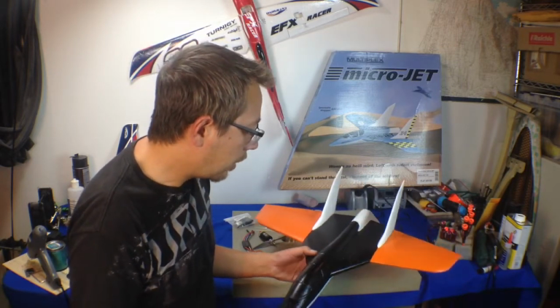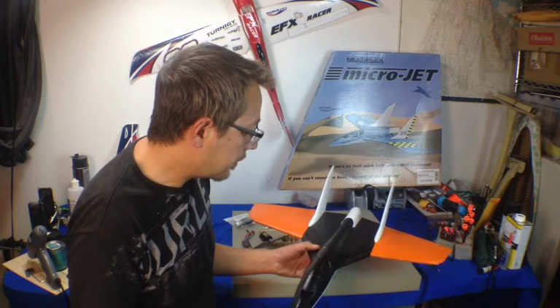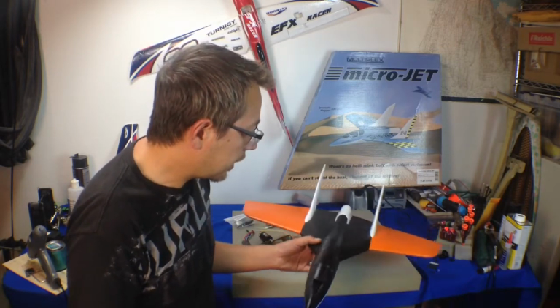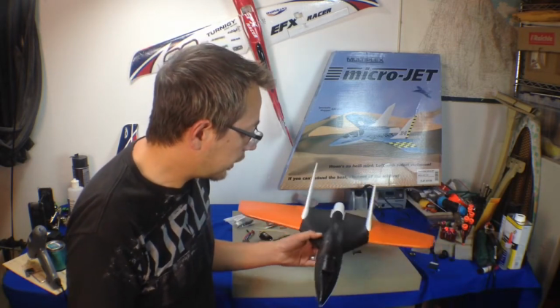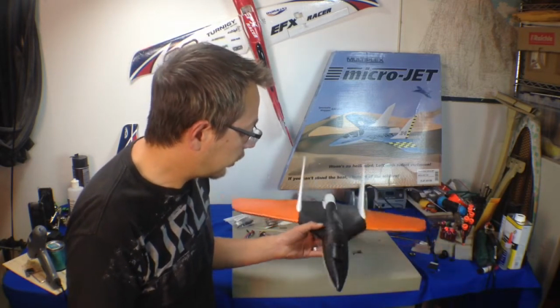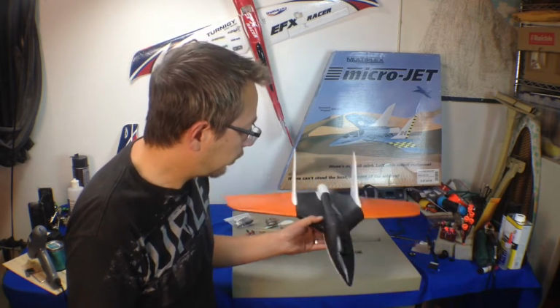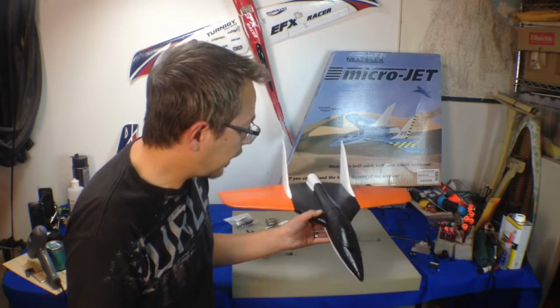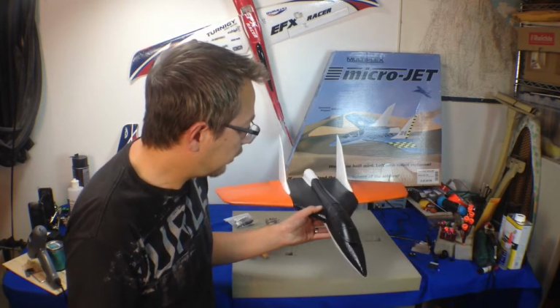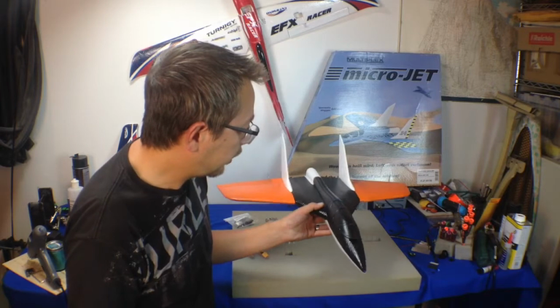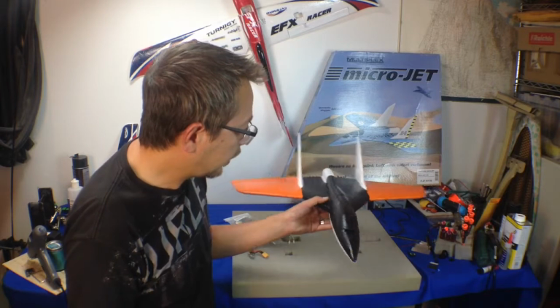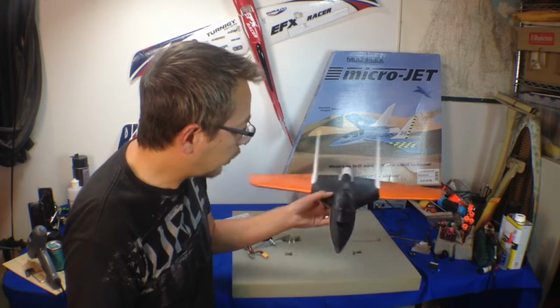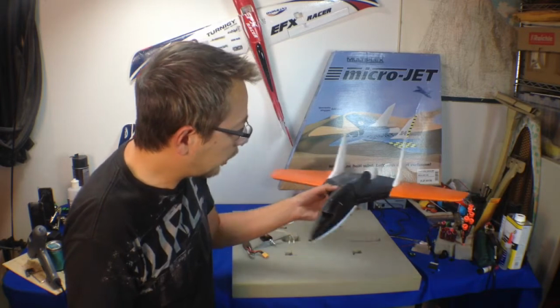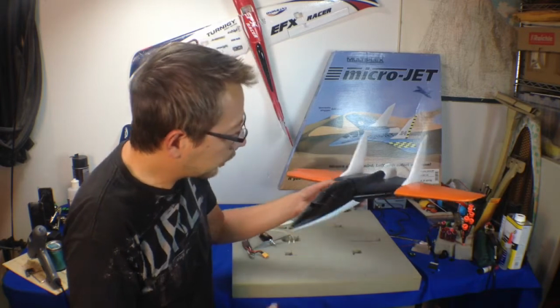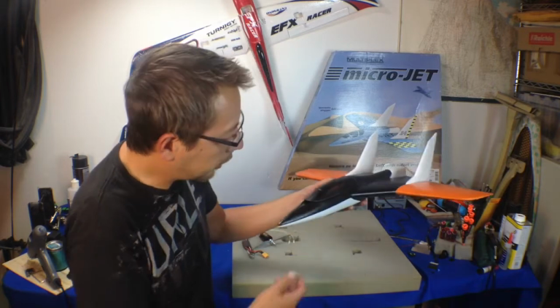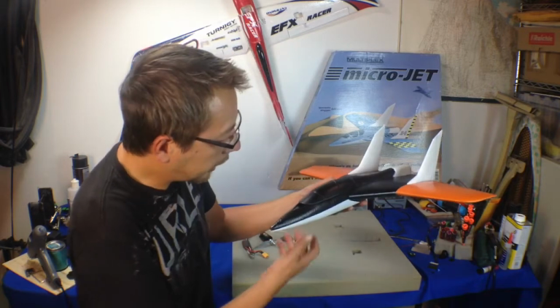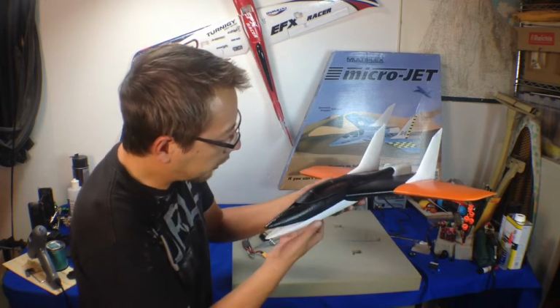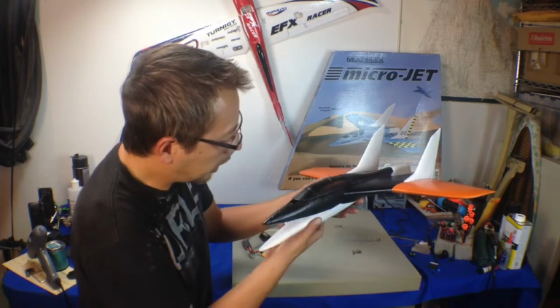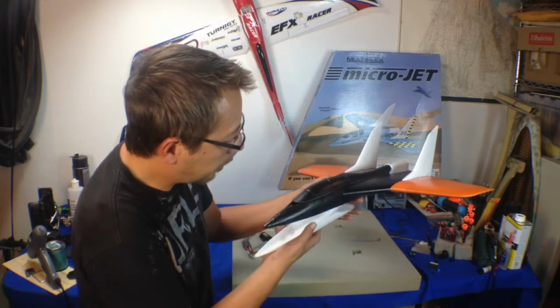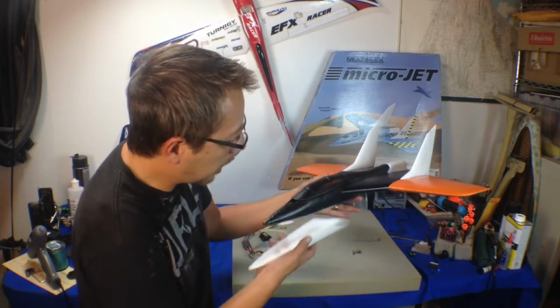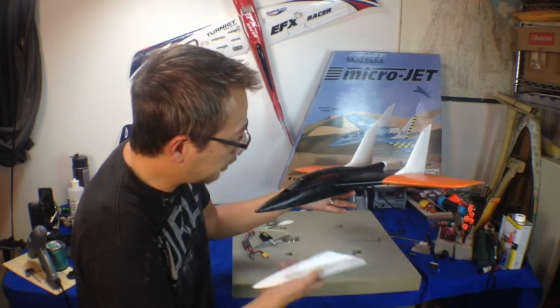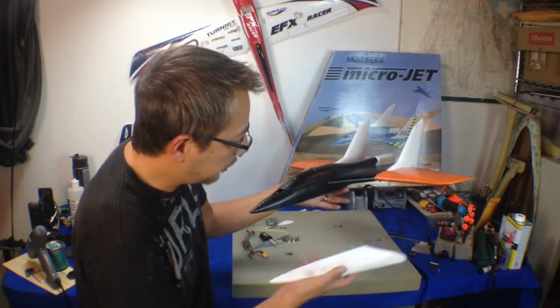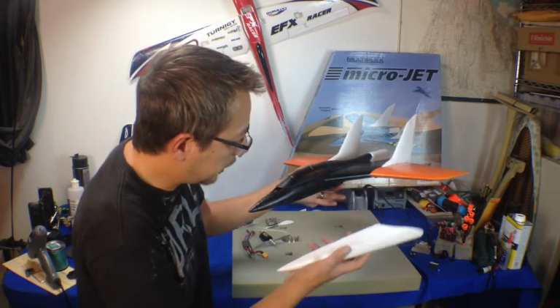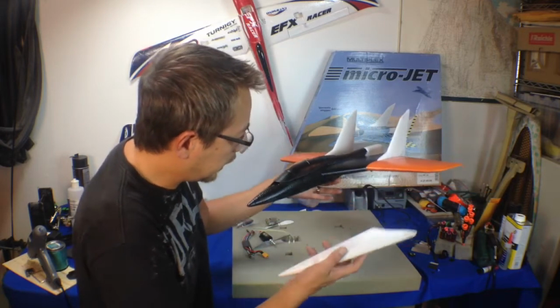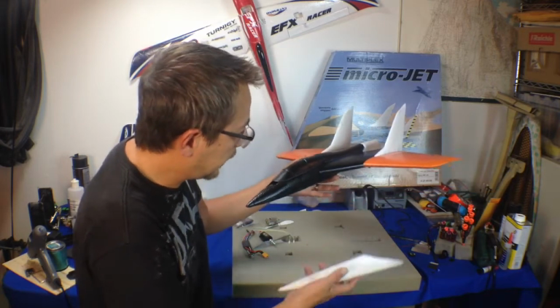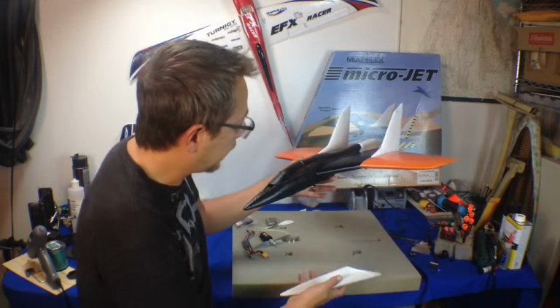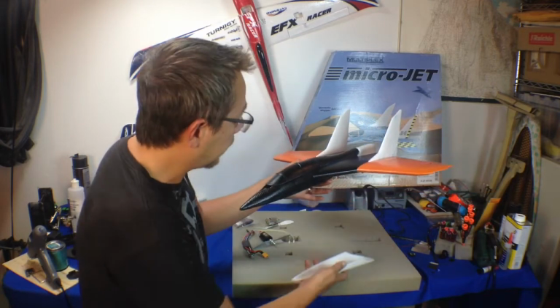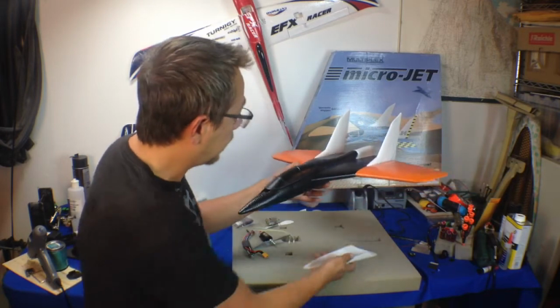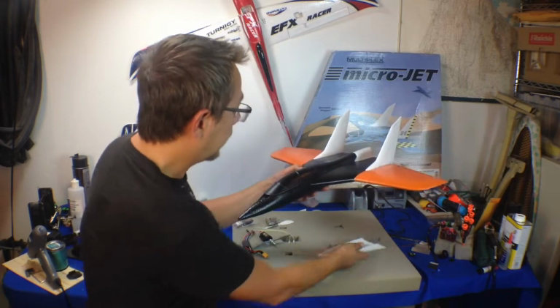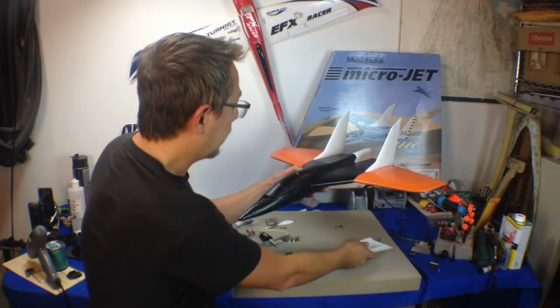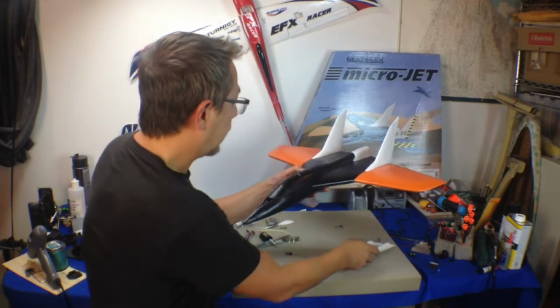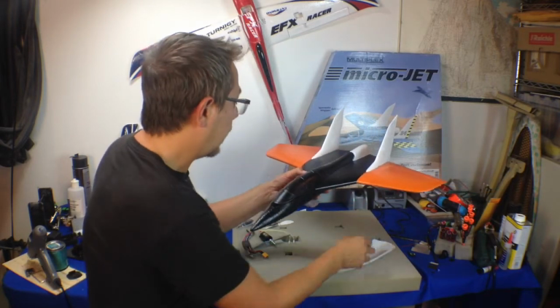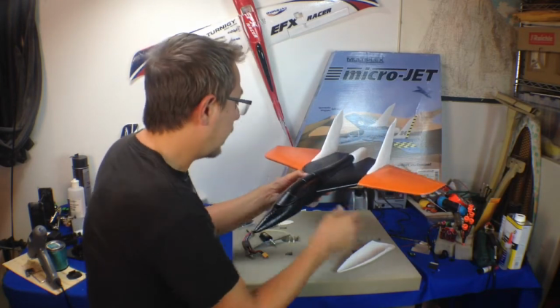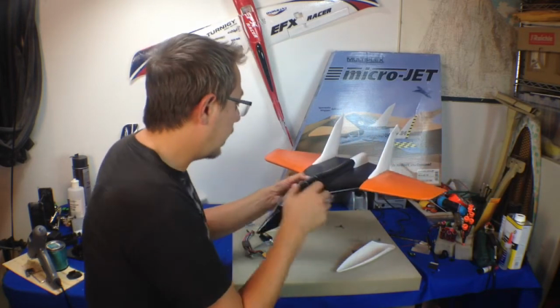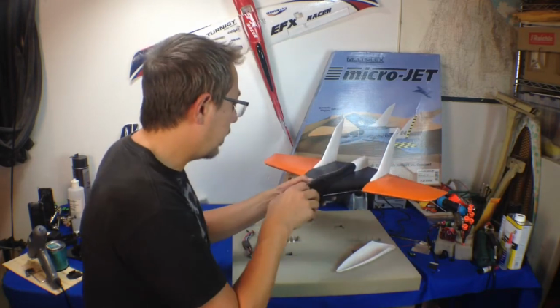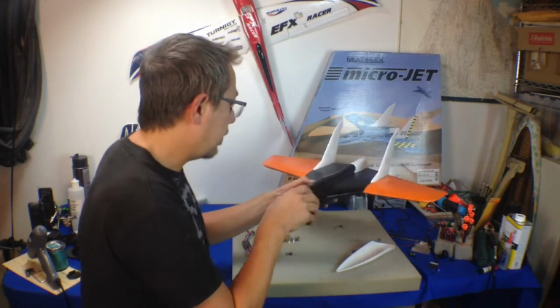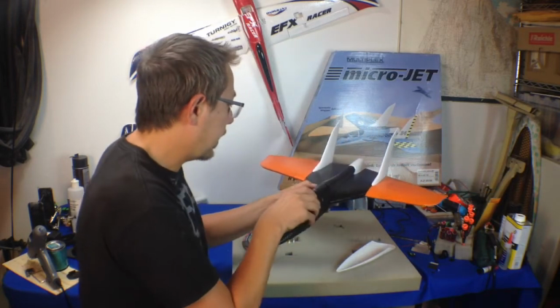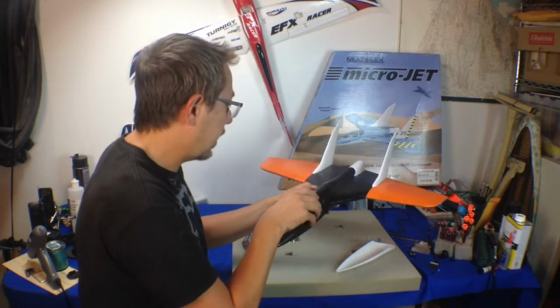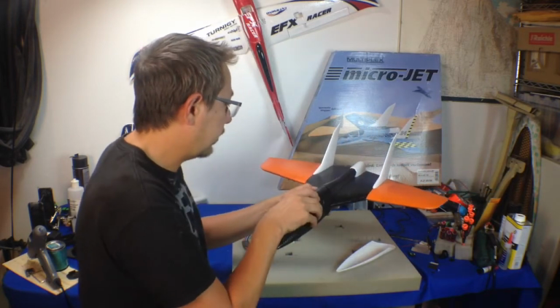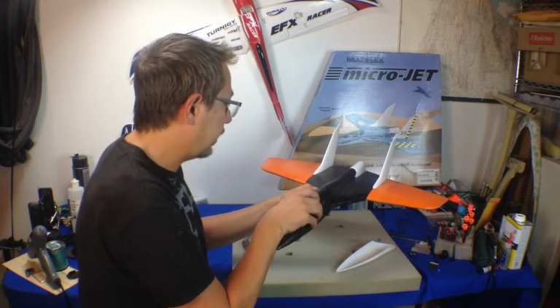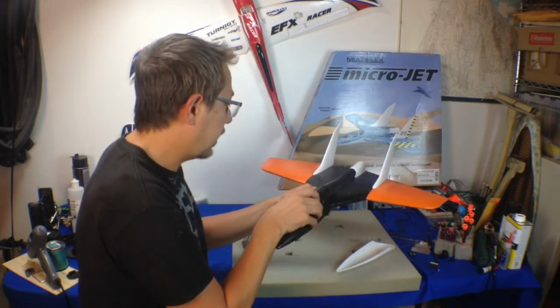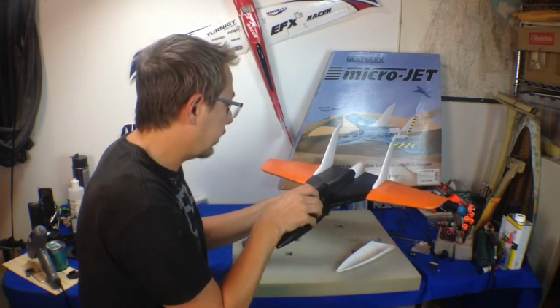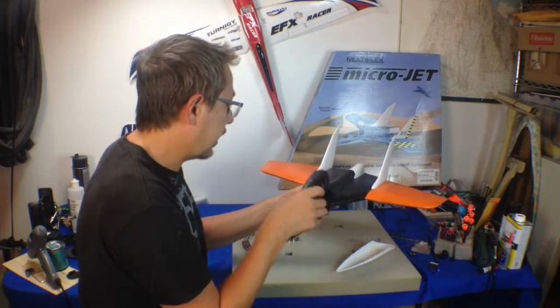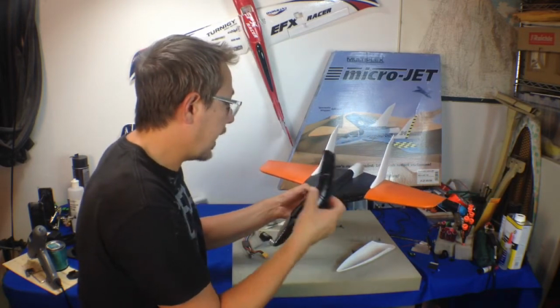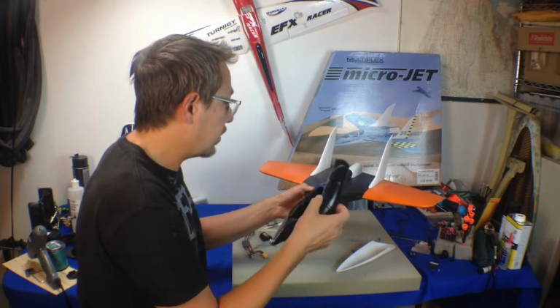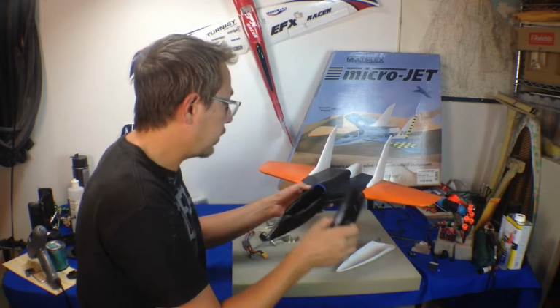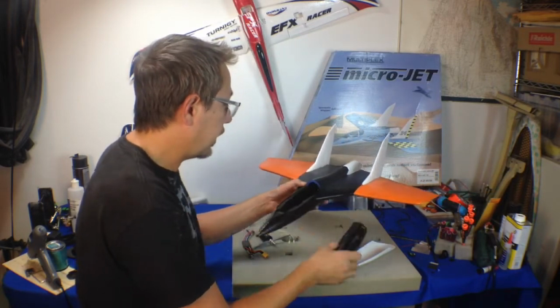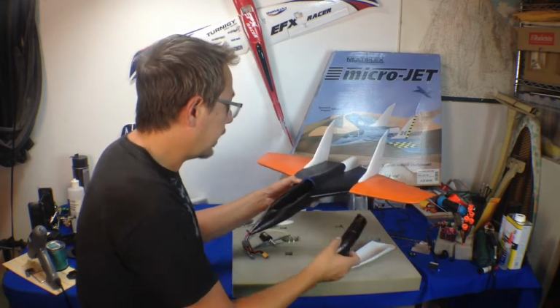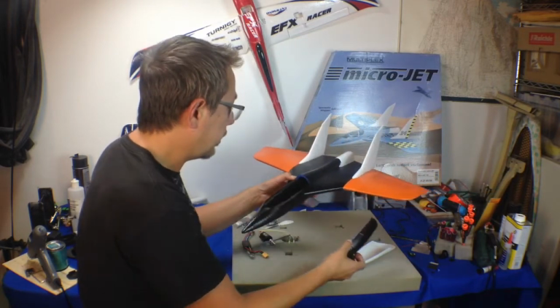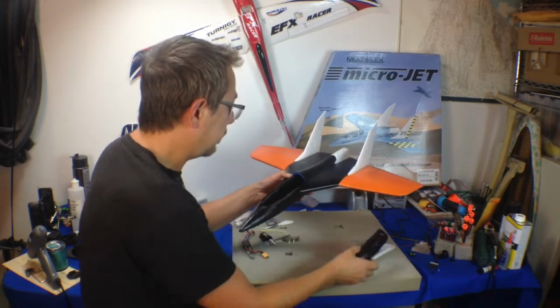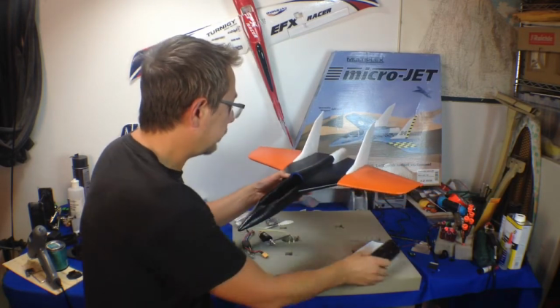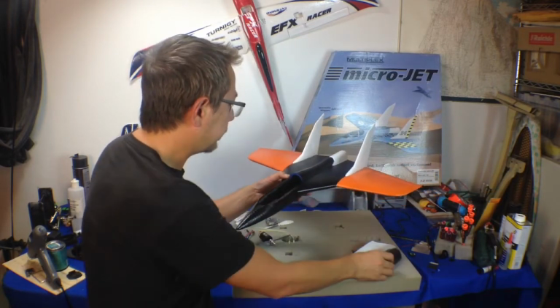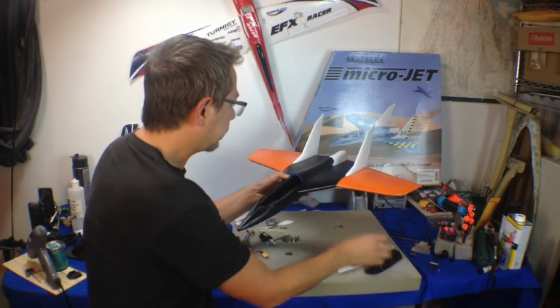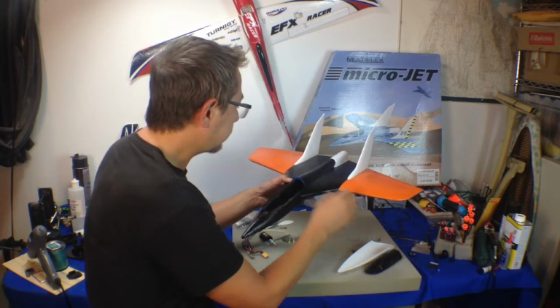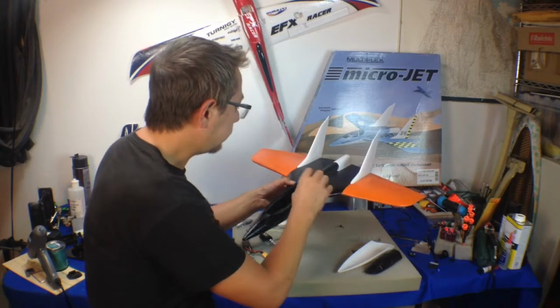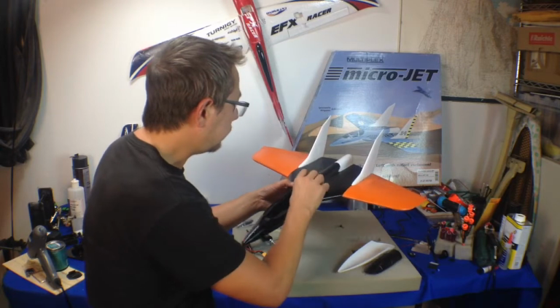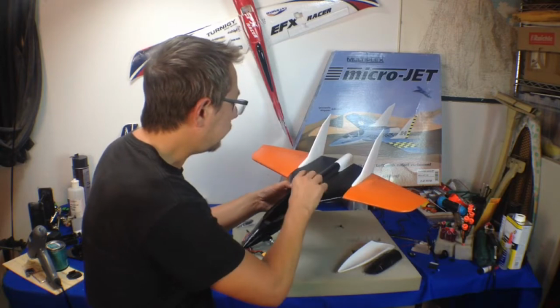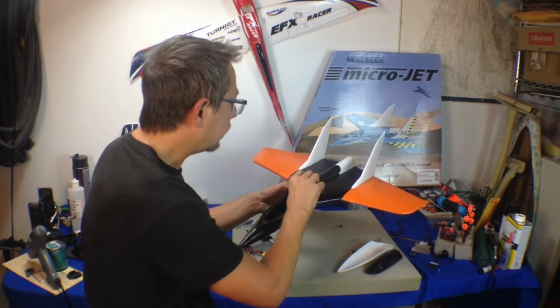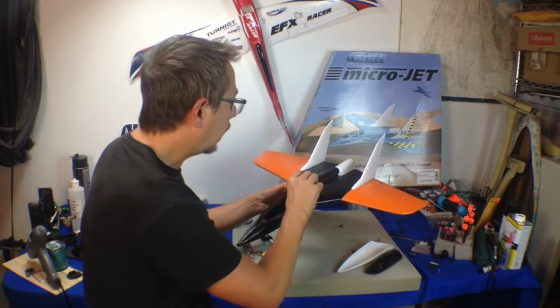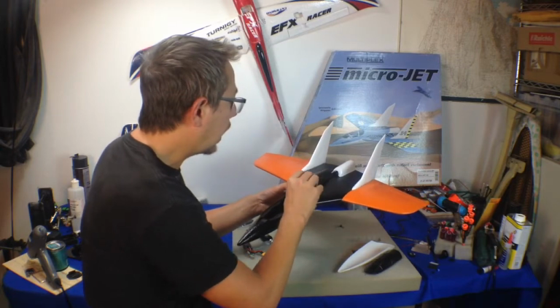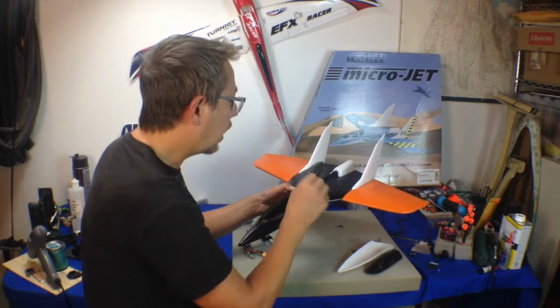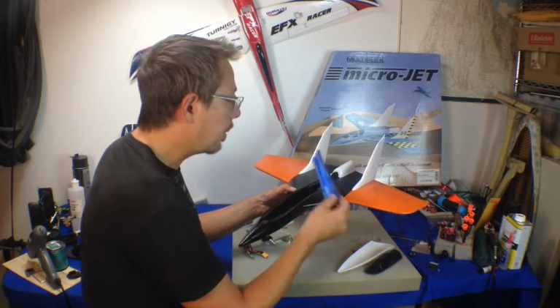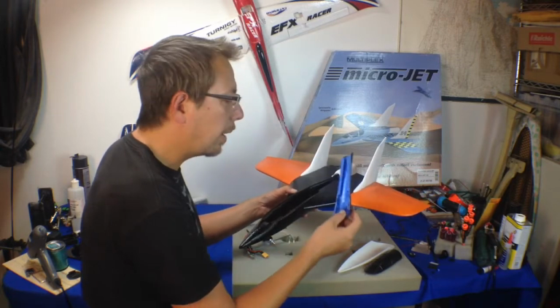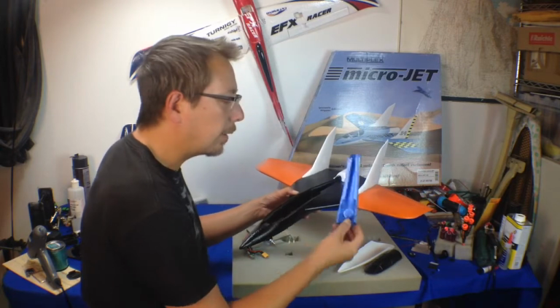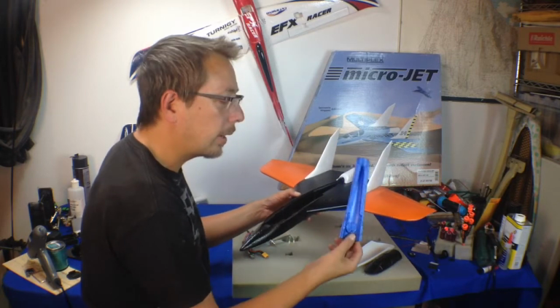Now this is basically what it looks like. It's got a bottom skid here. It has a nice hatch right here.